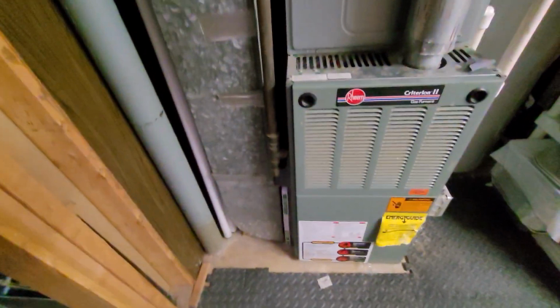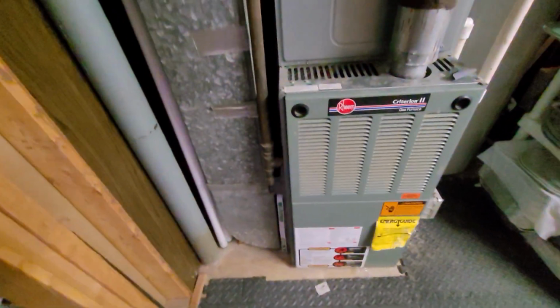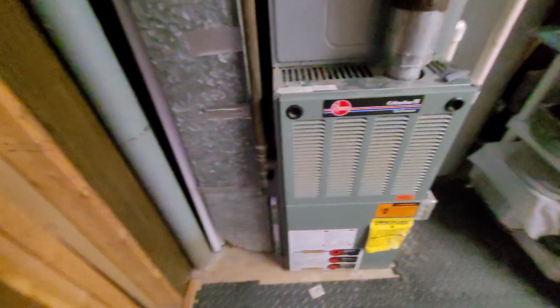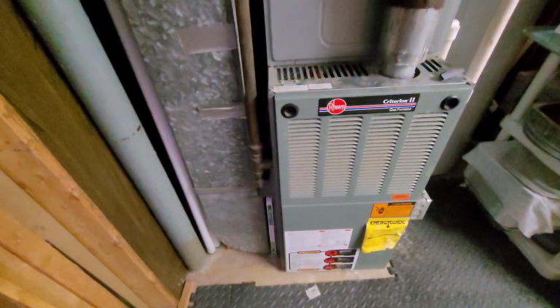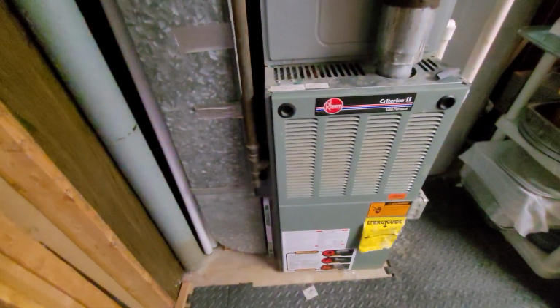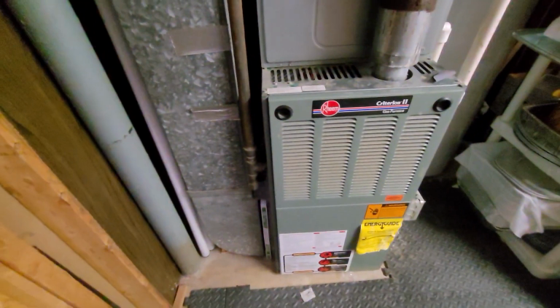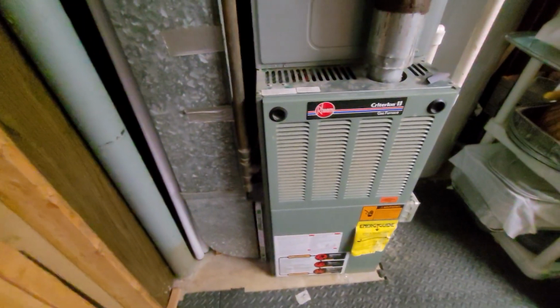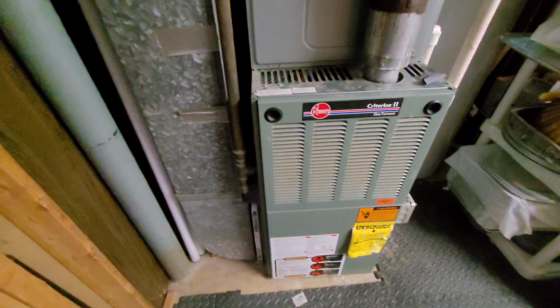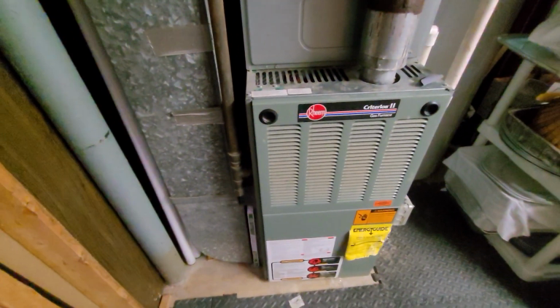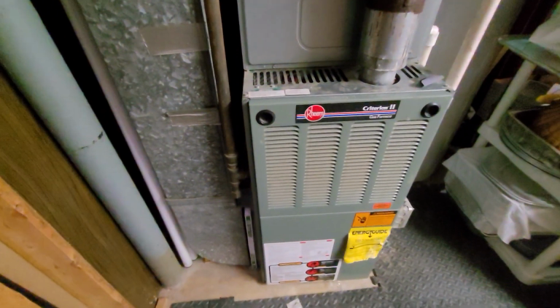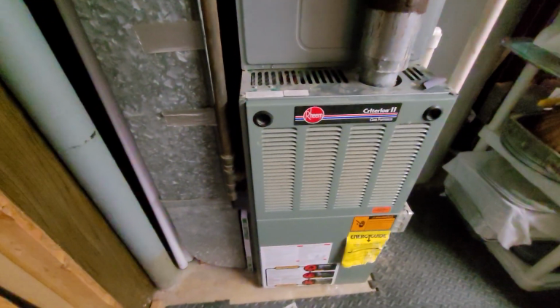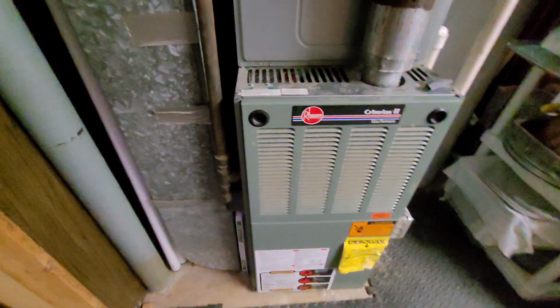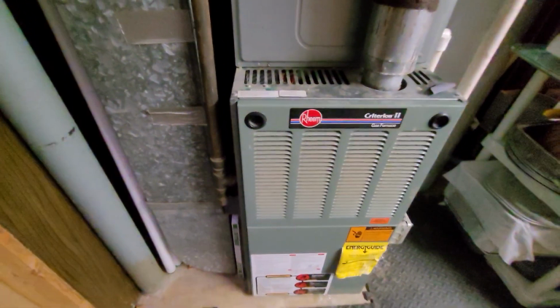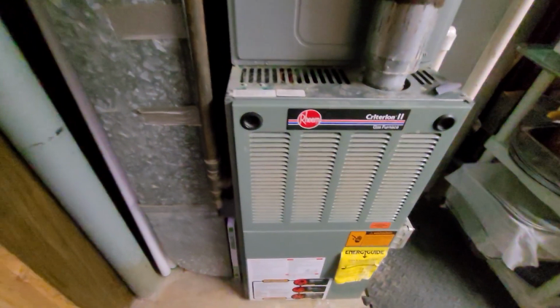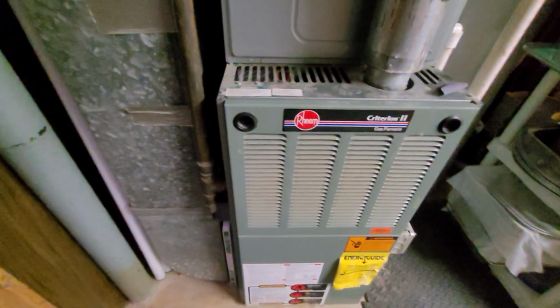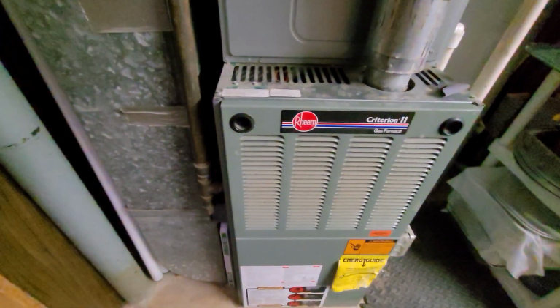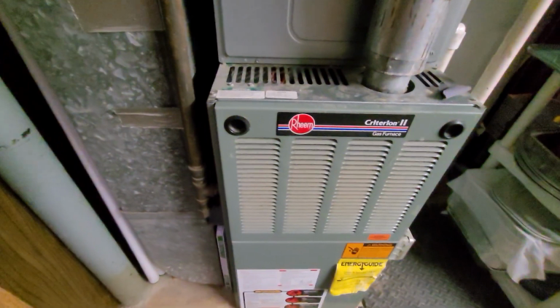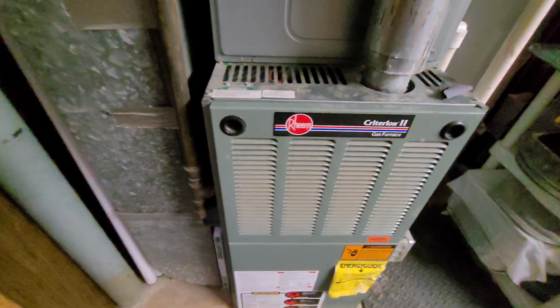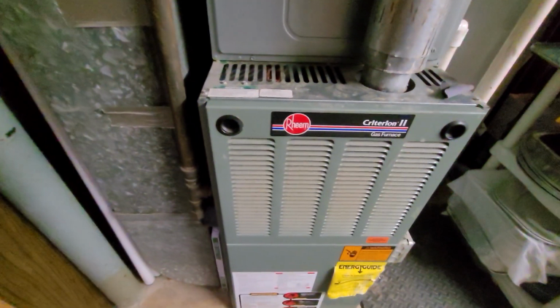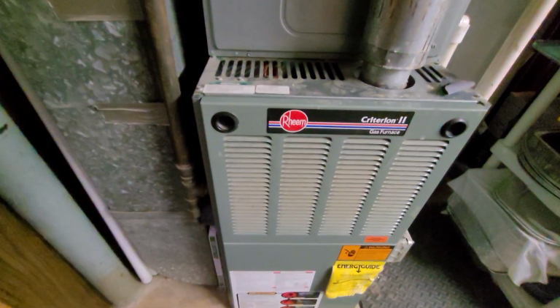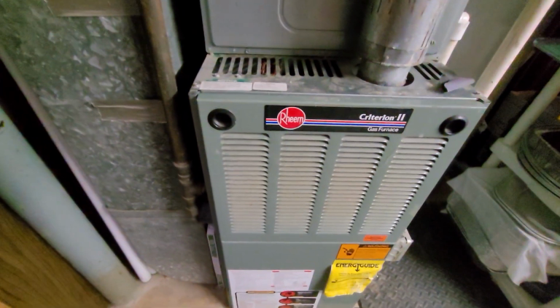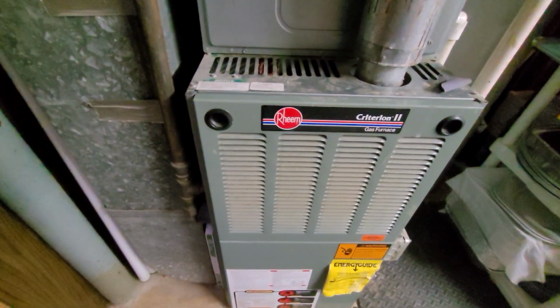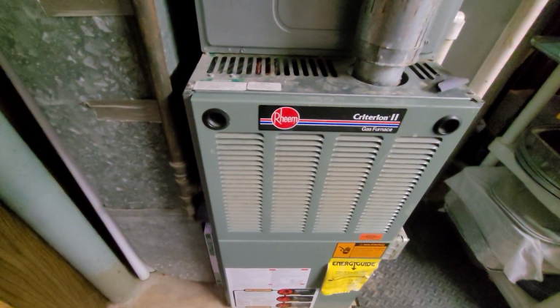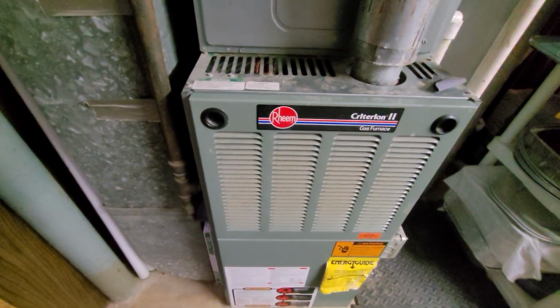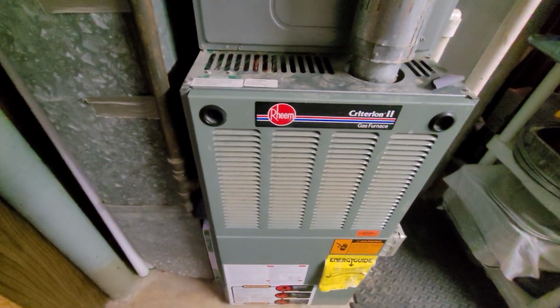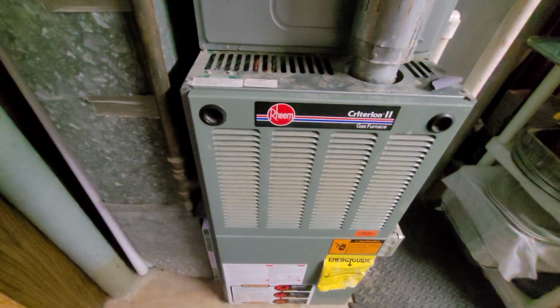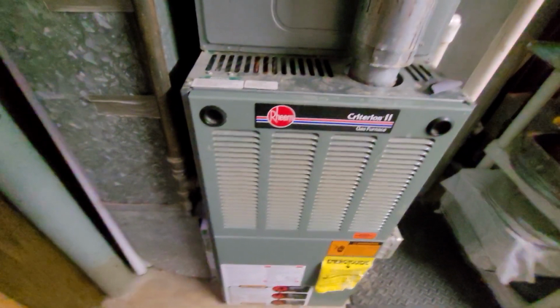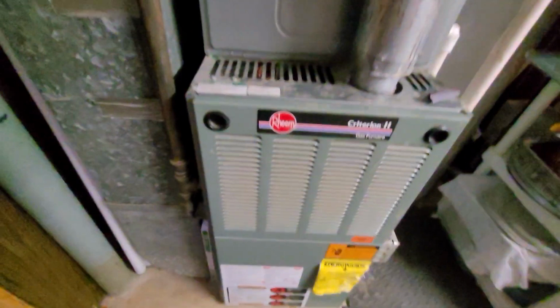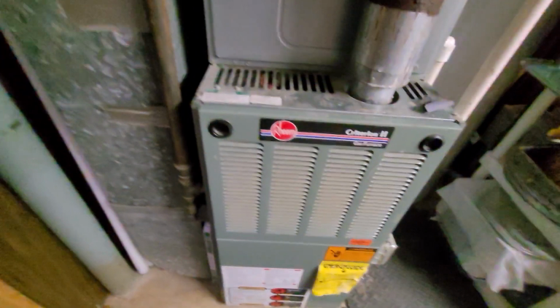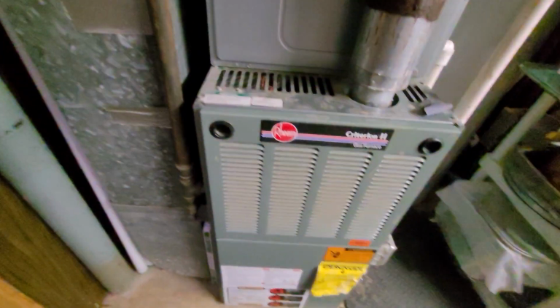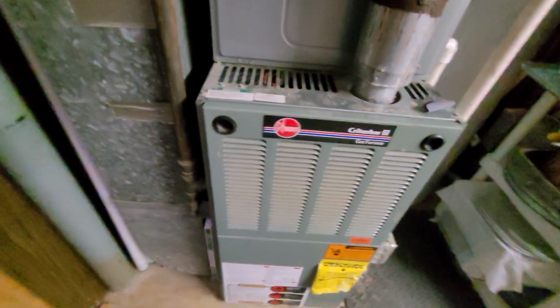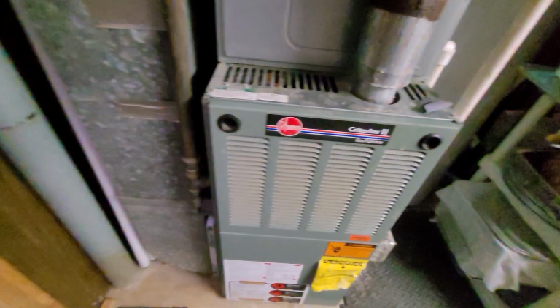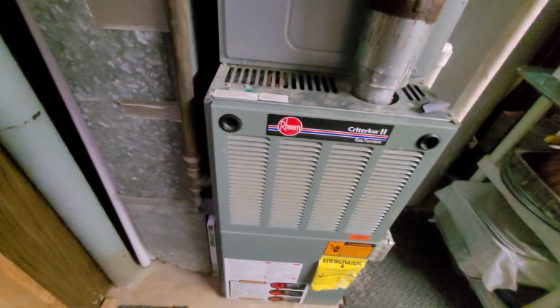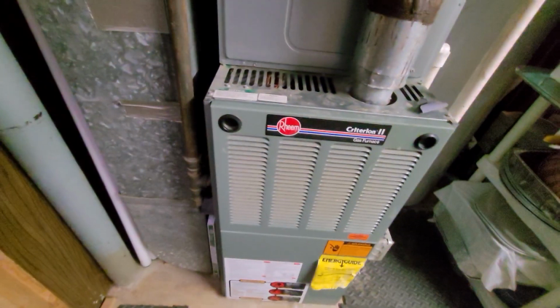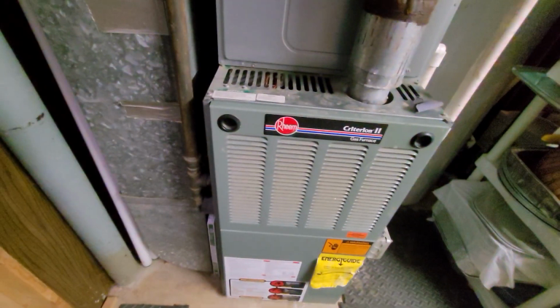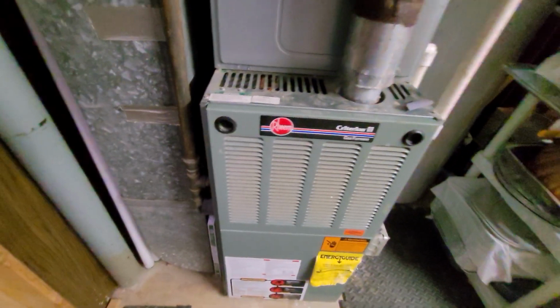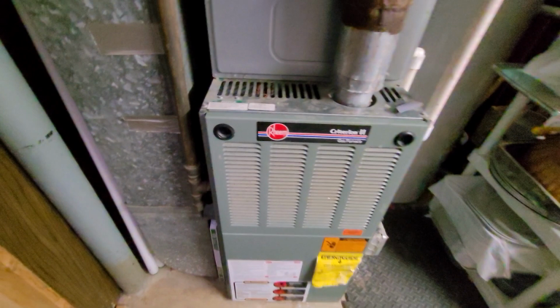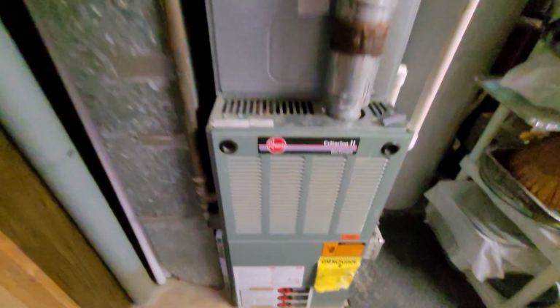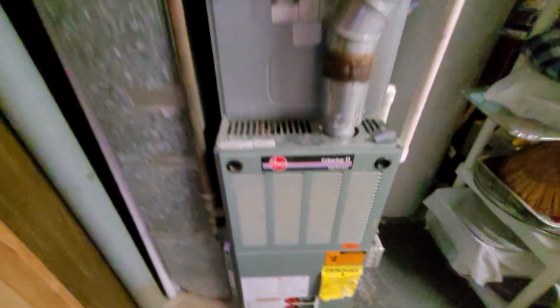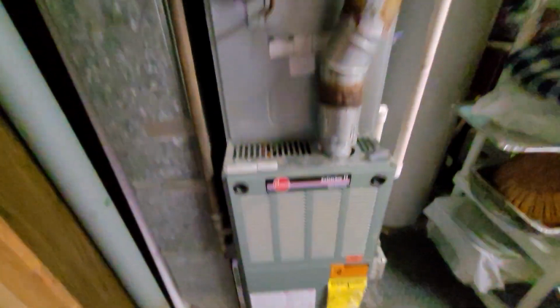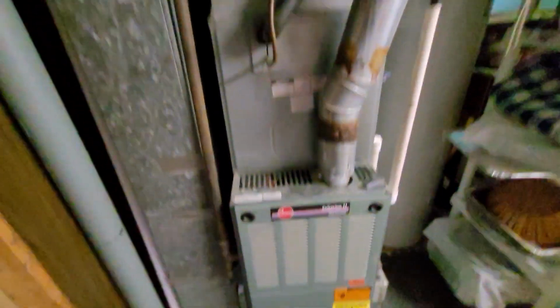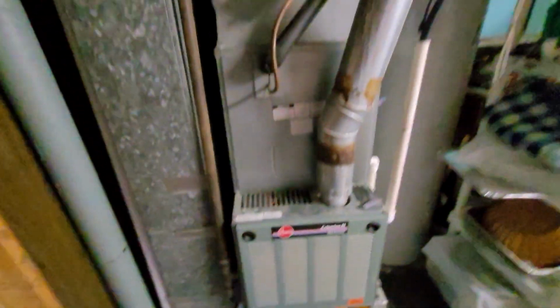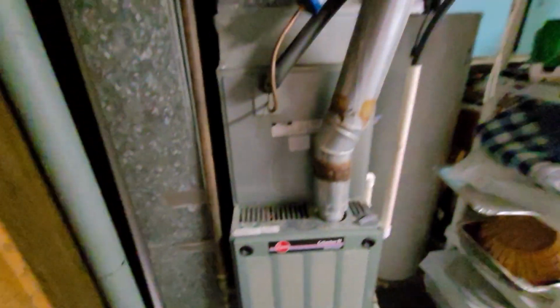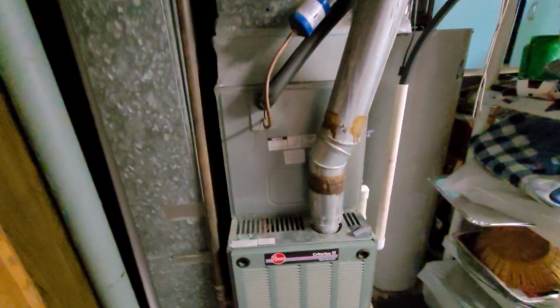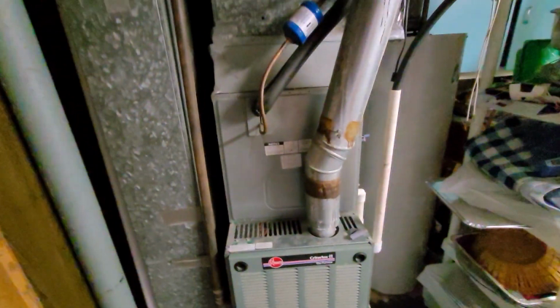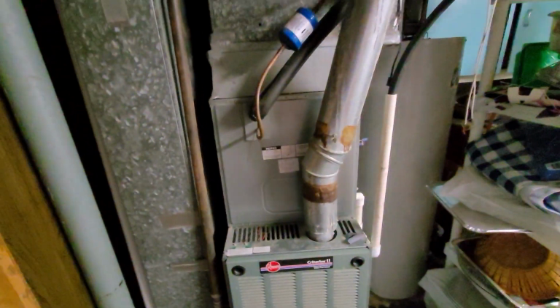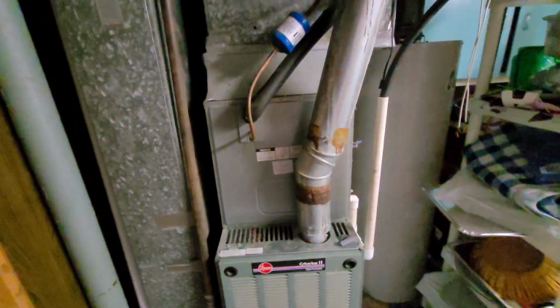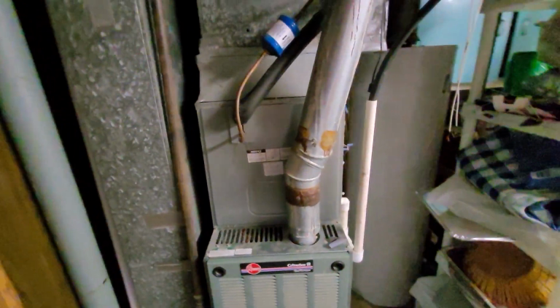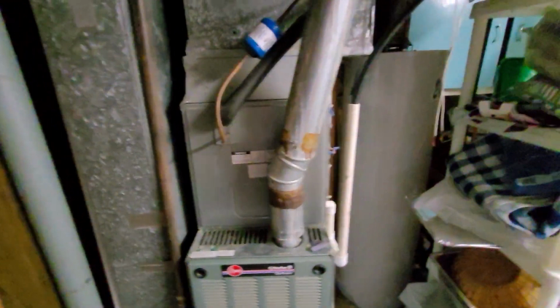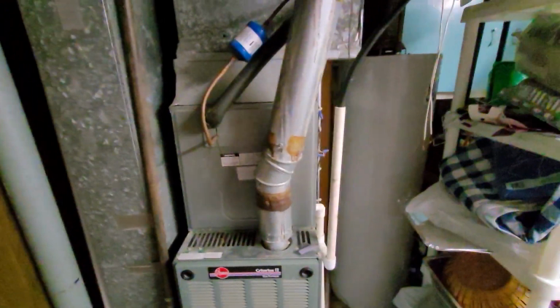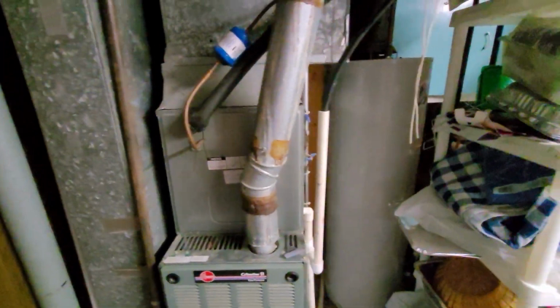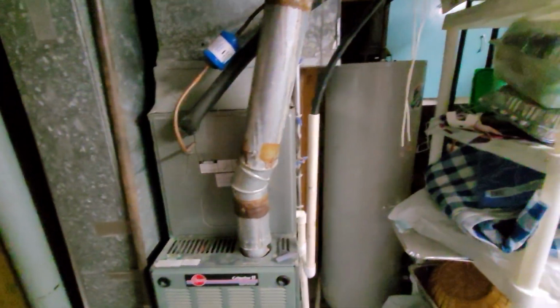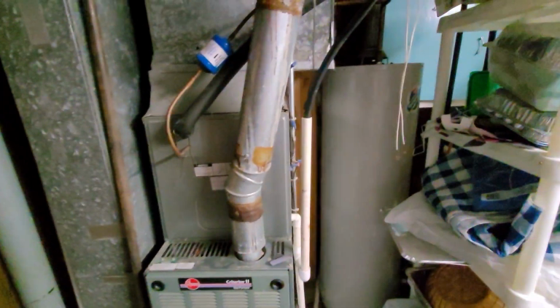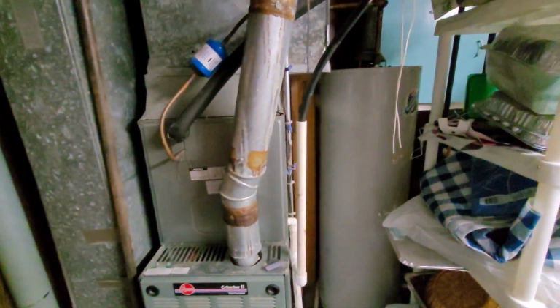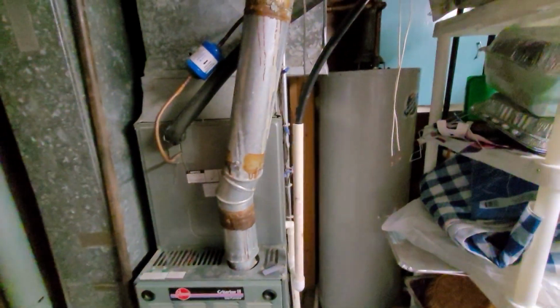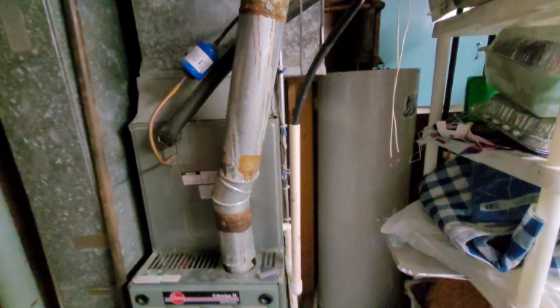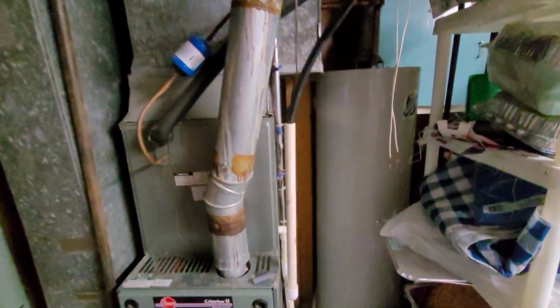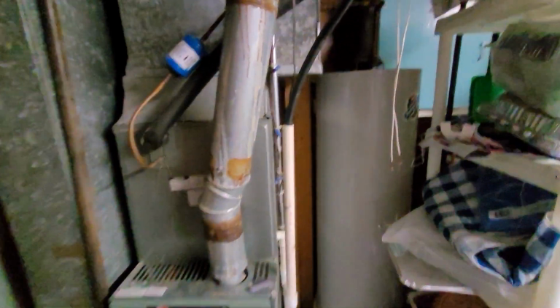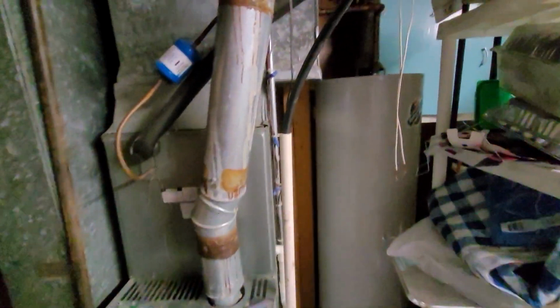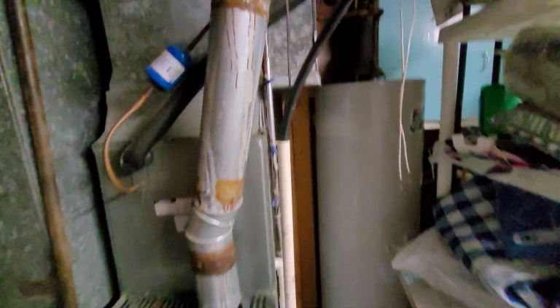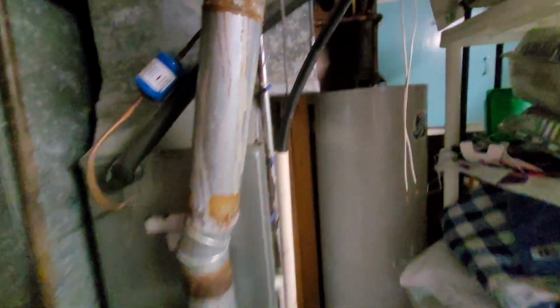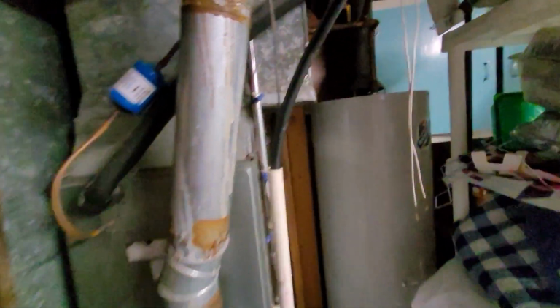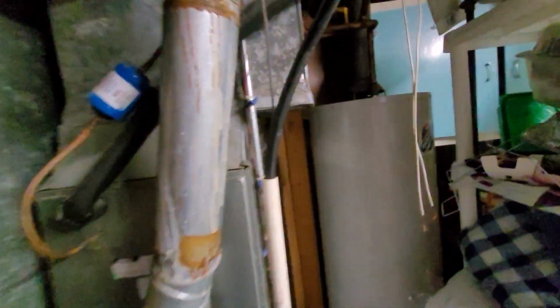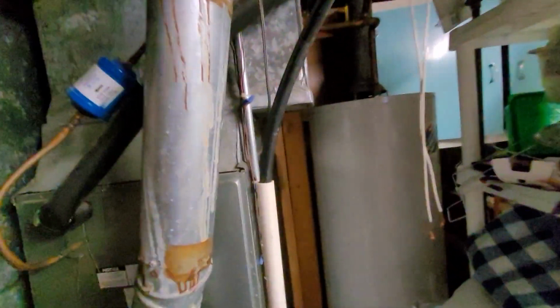Gas shutoff and union are both inside the furnace — they need to get moved out. We do have room to shift the furnace over to the right.